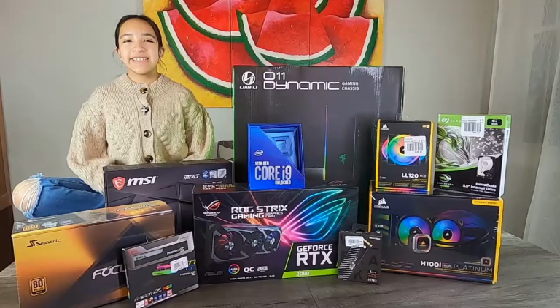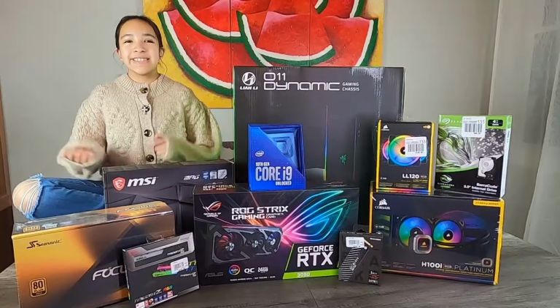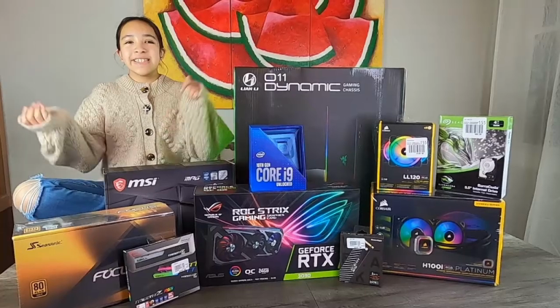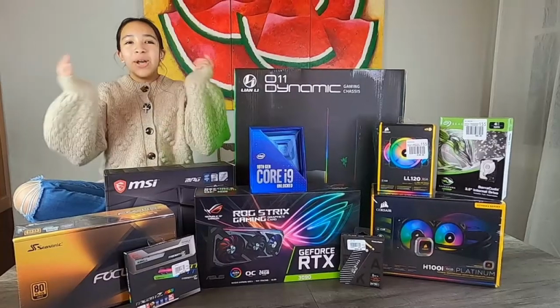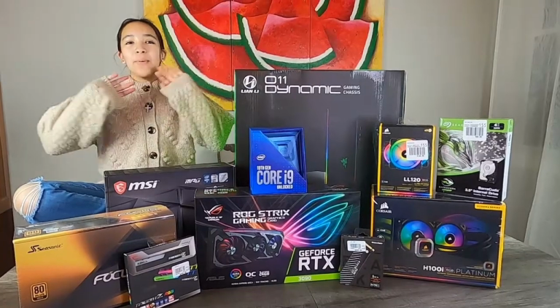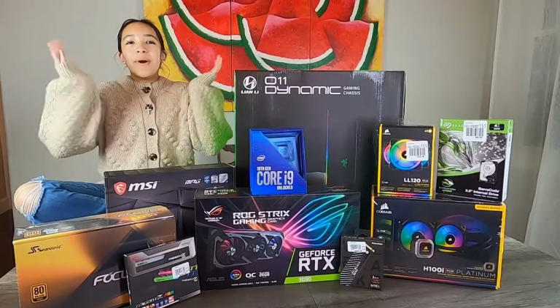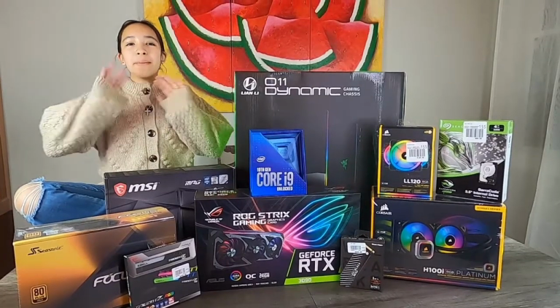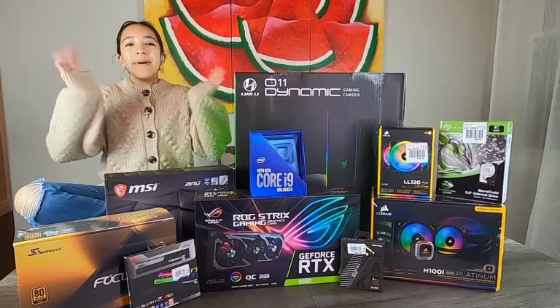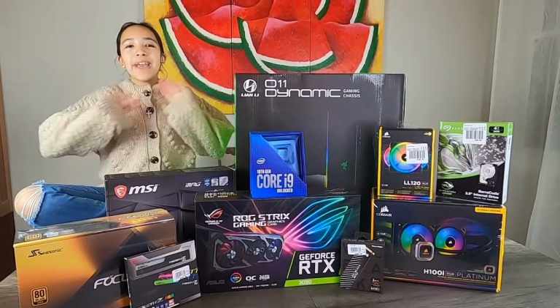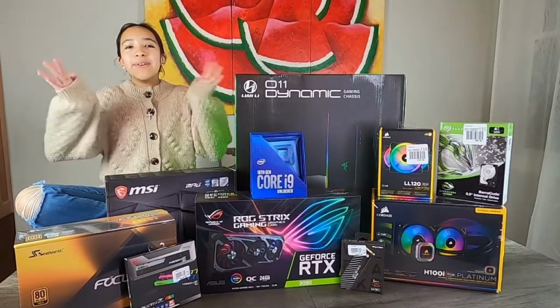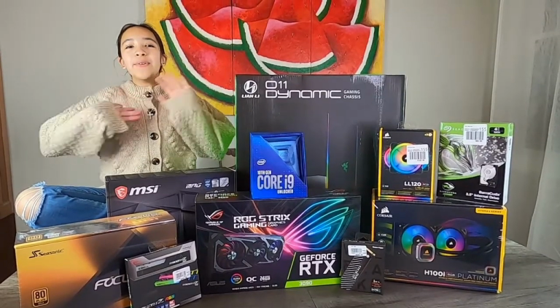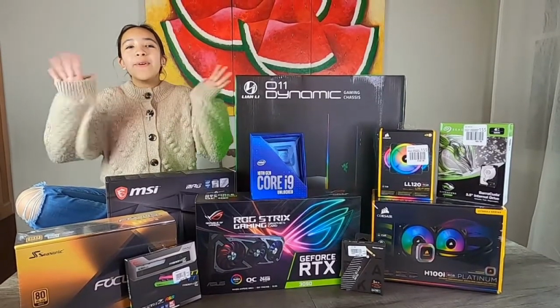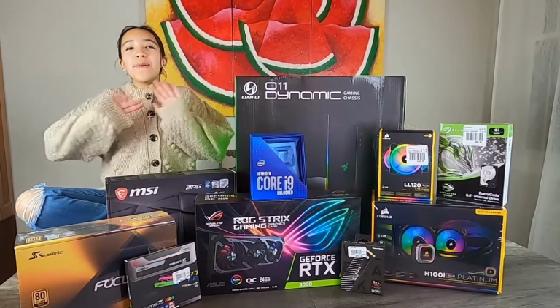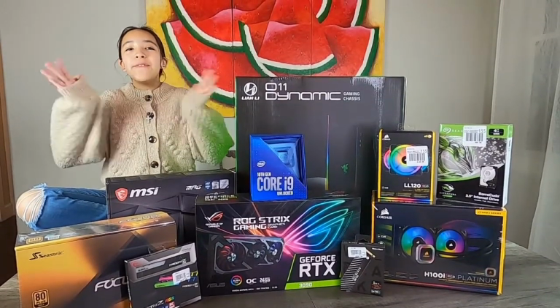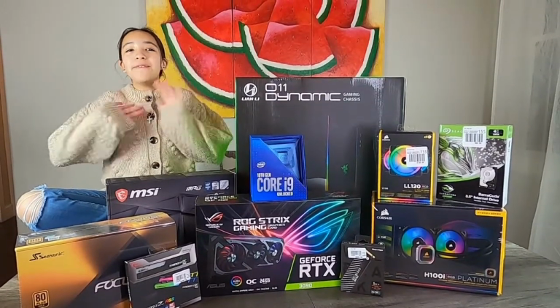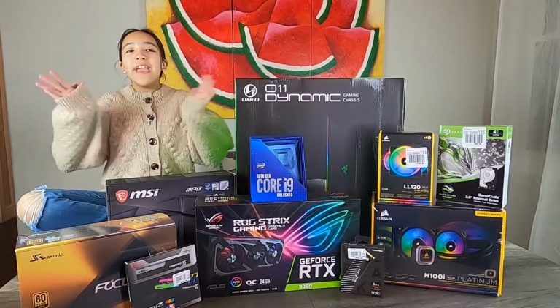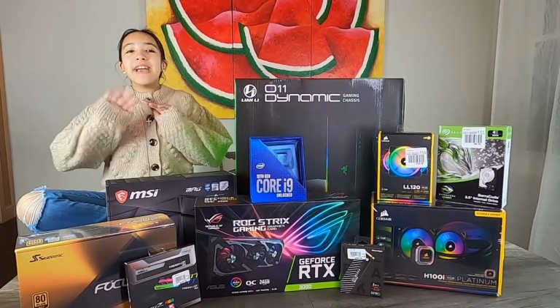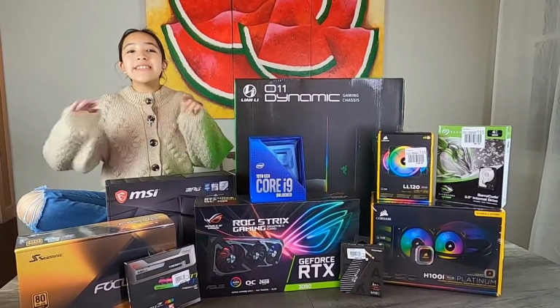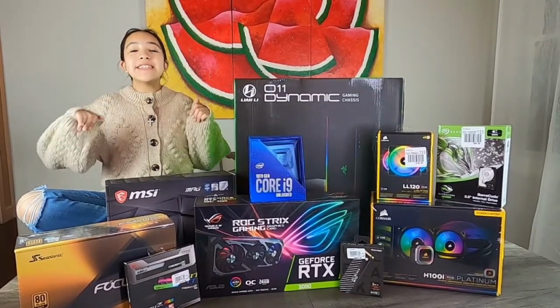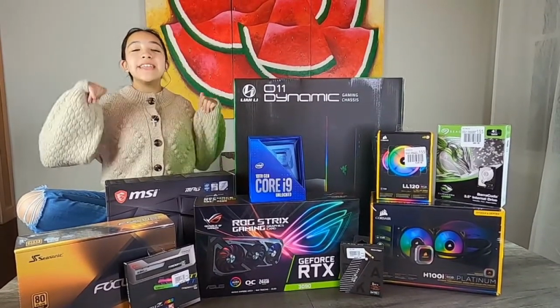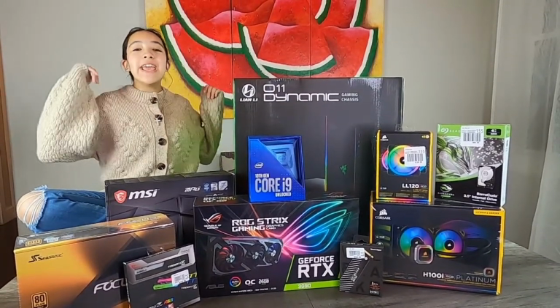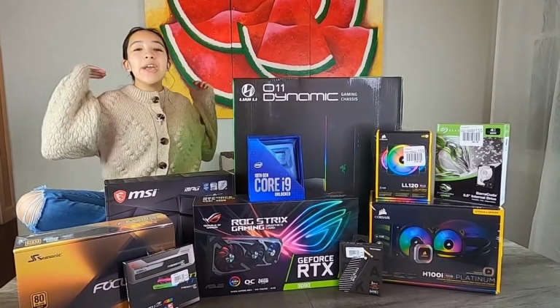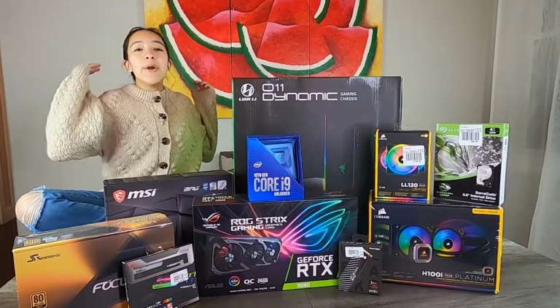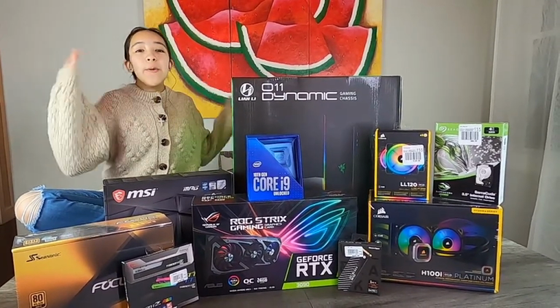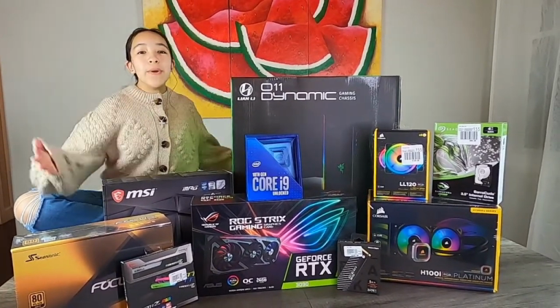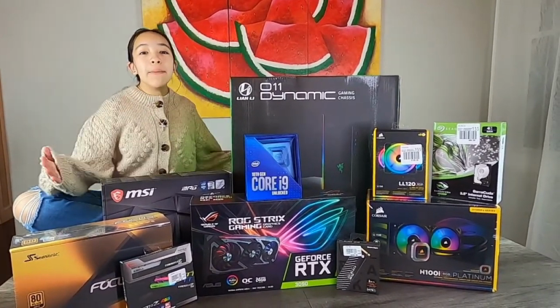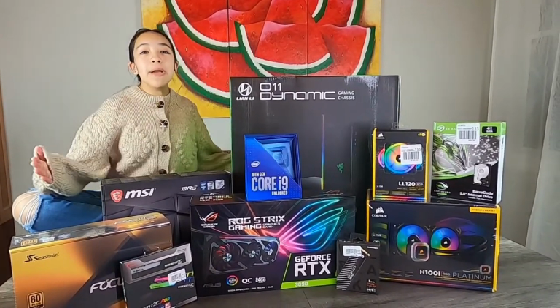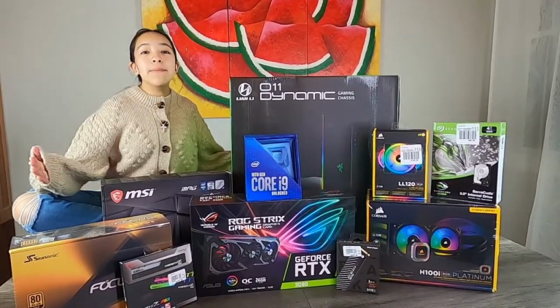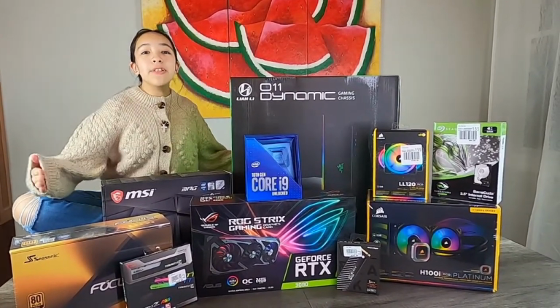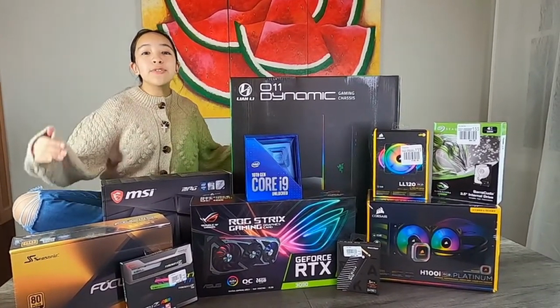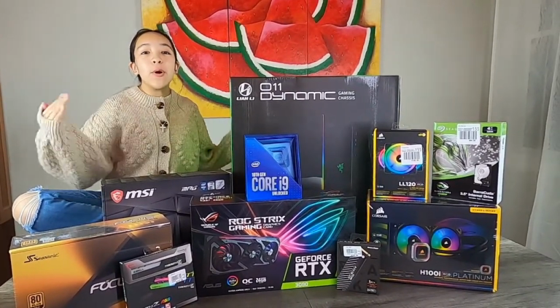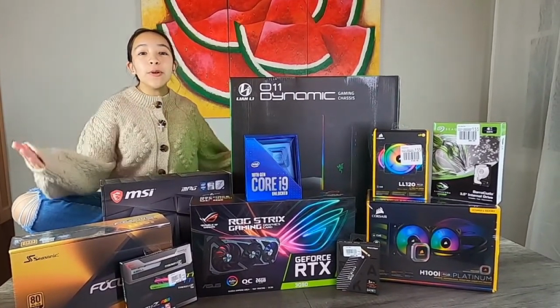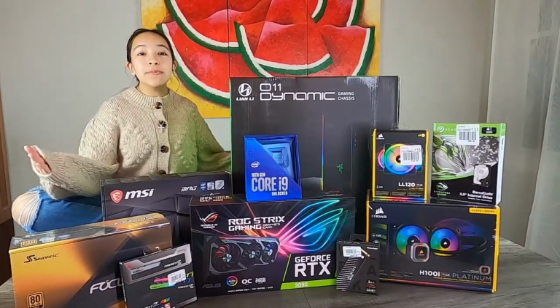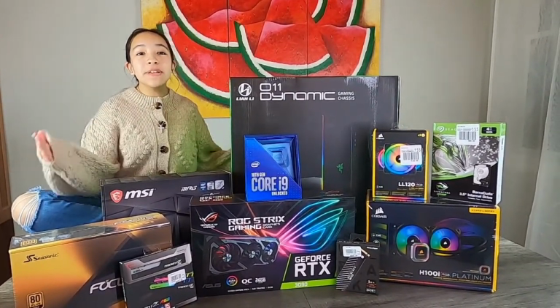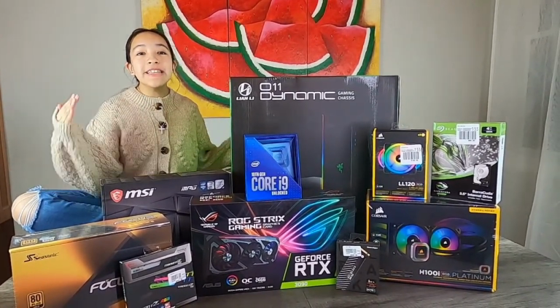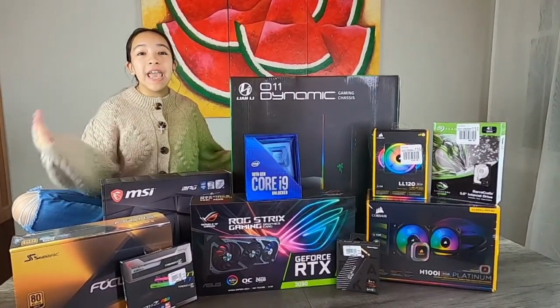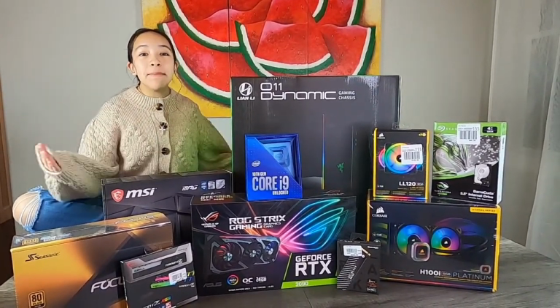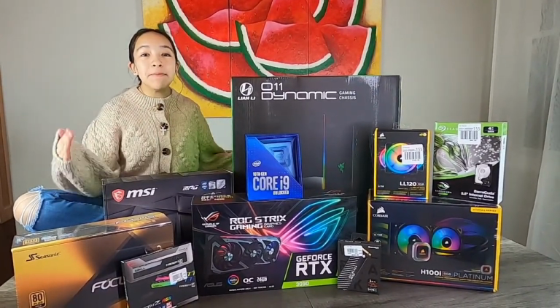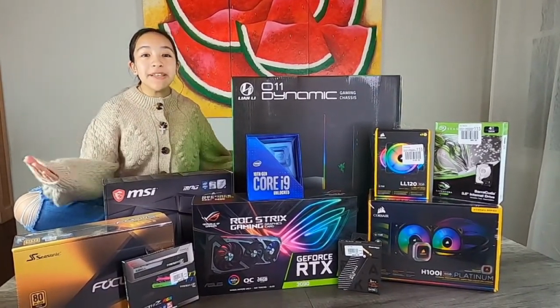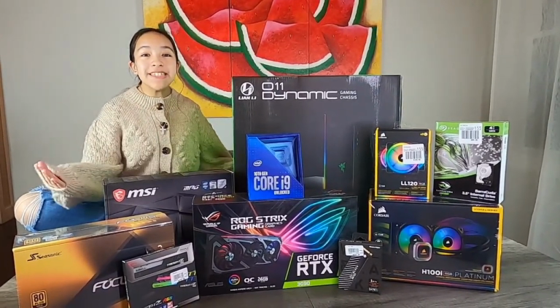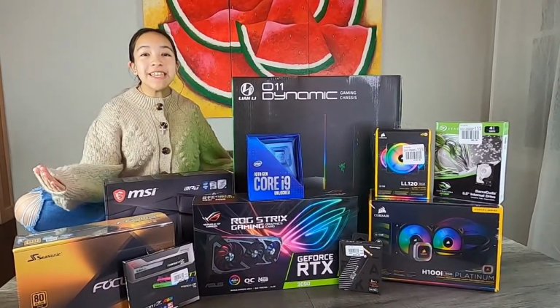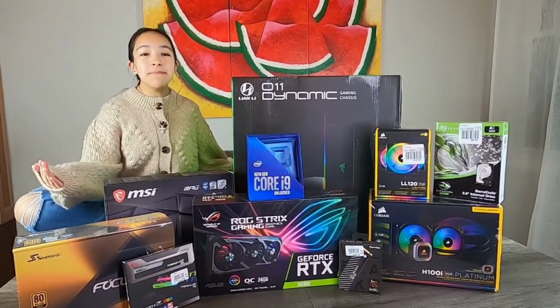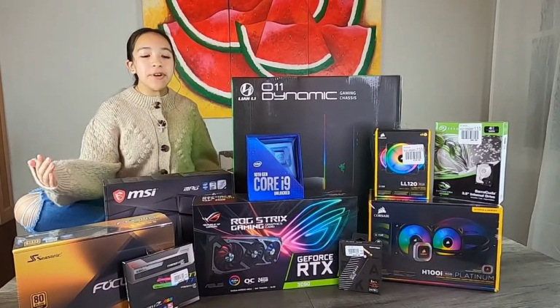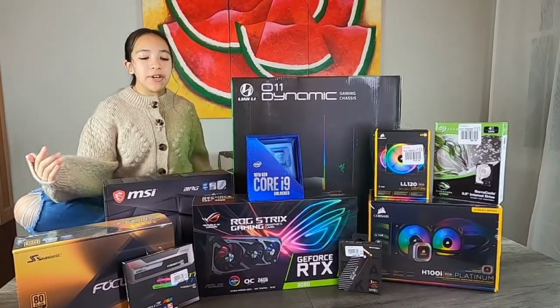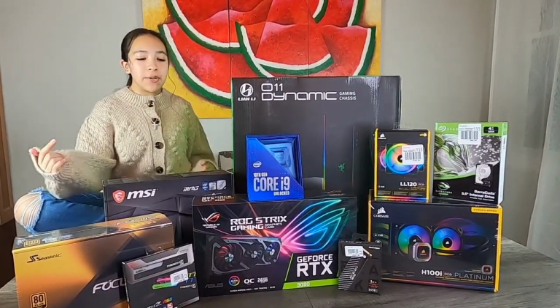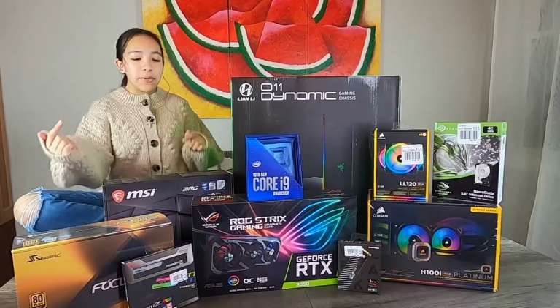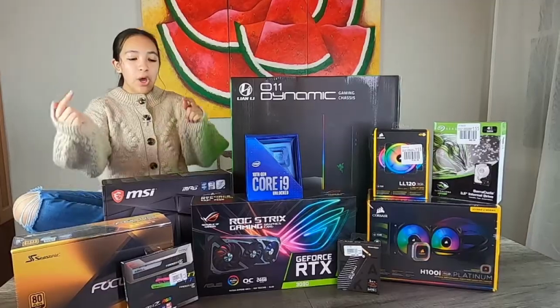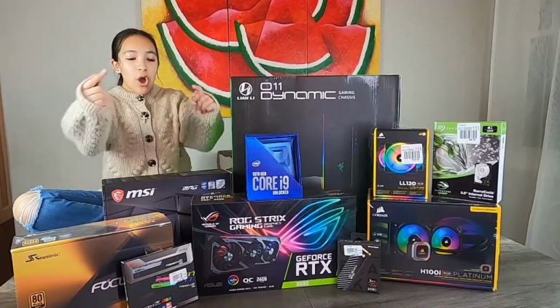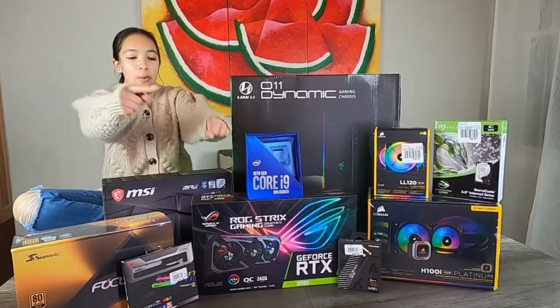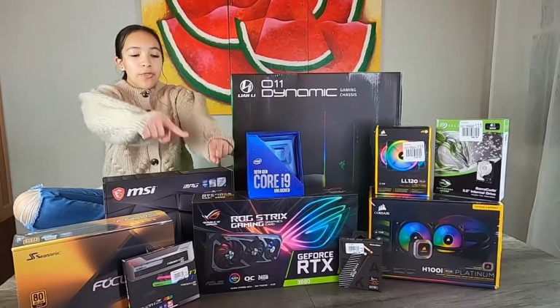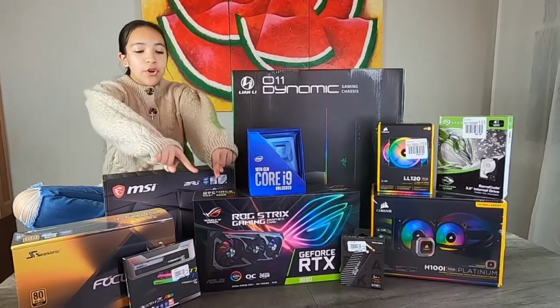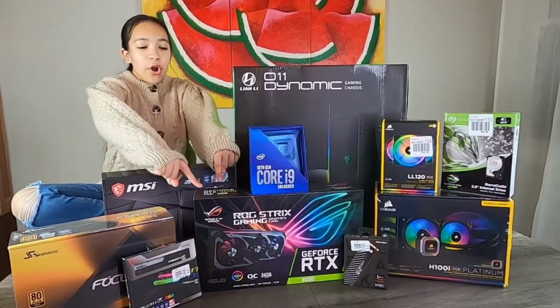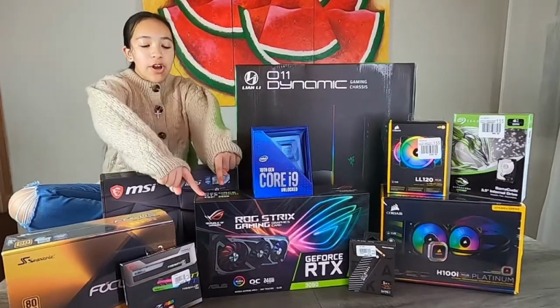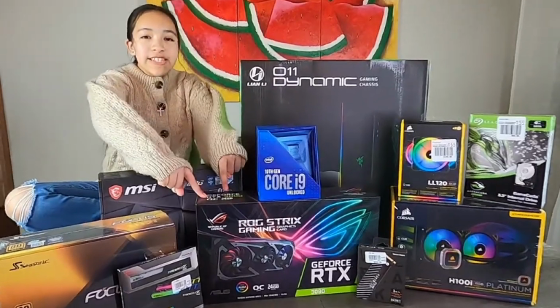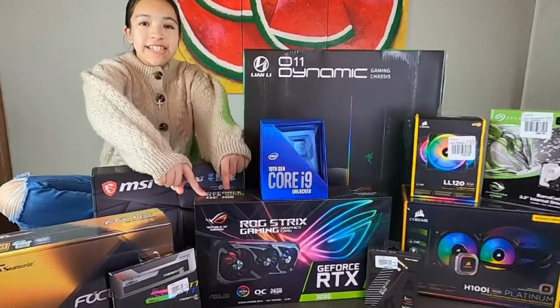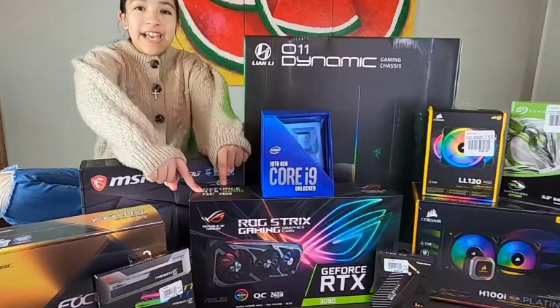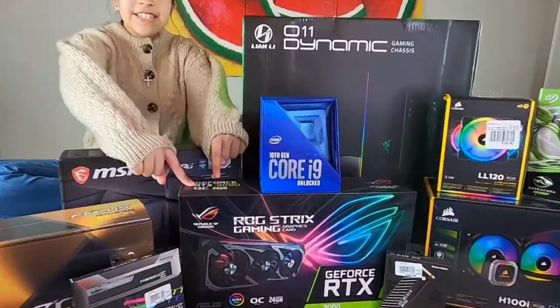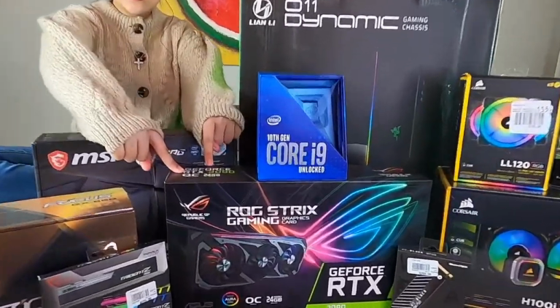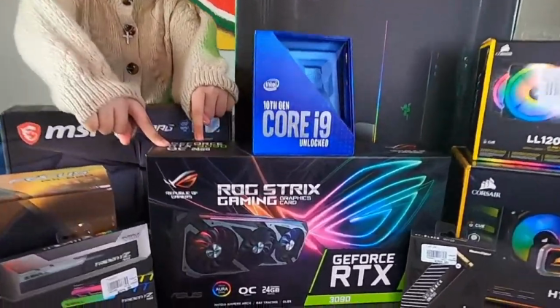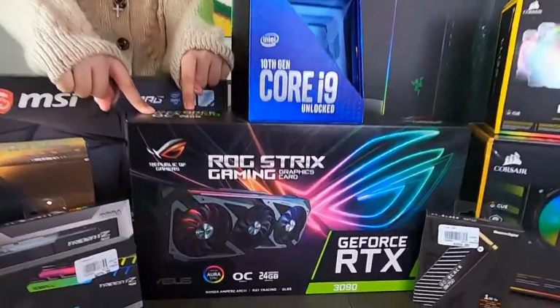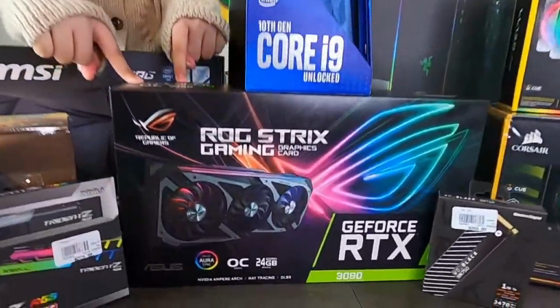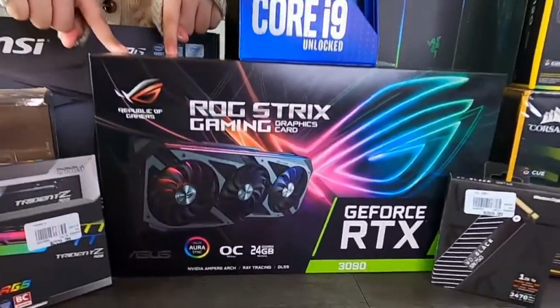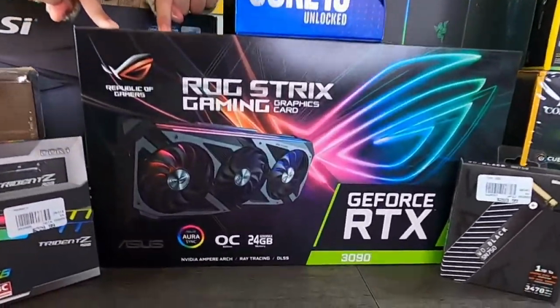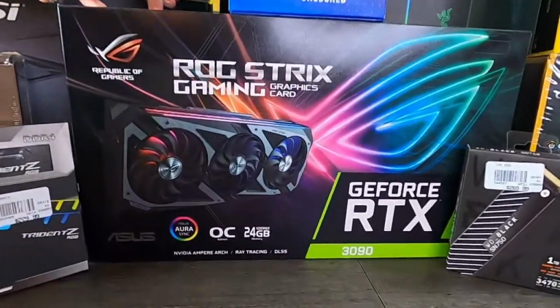Welcome back Unicorn fans! Today we have my brother's ultimate gaming PC build with the RTX 3090.